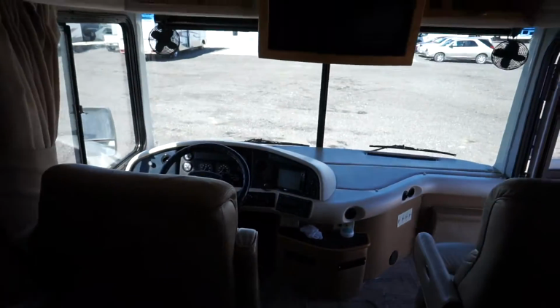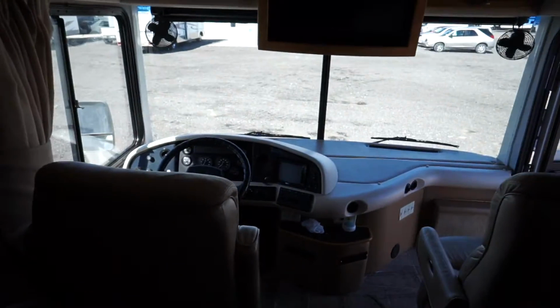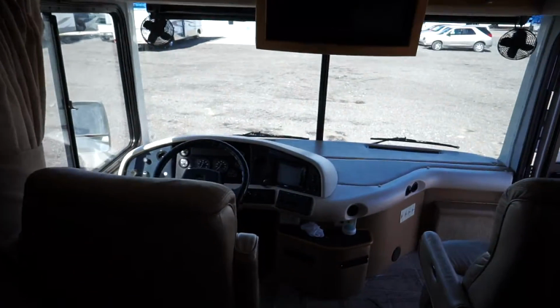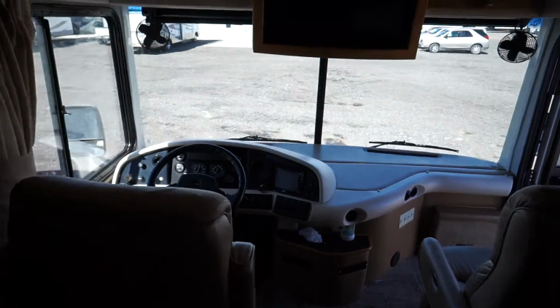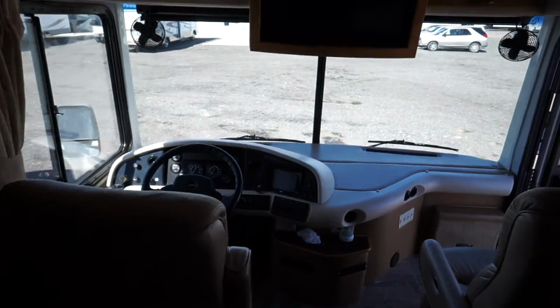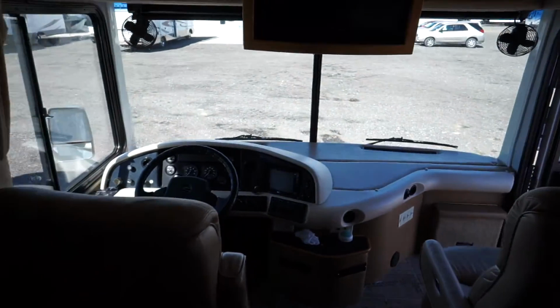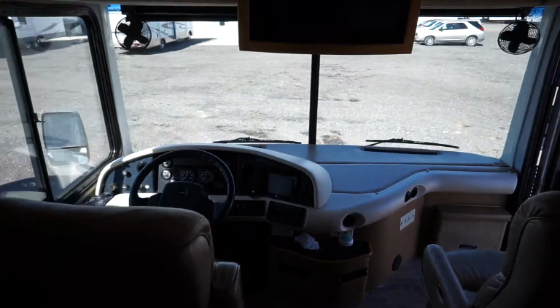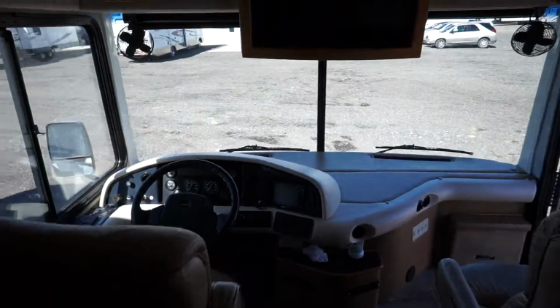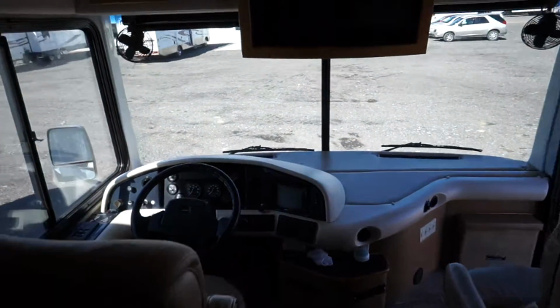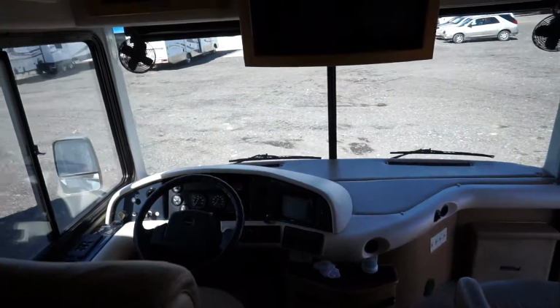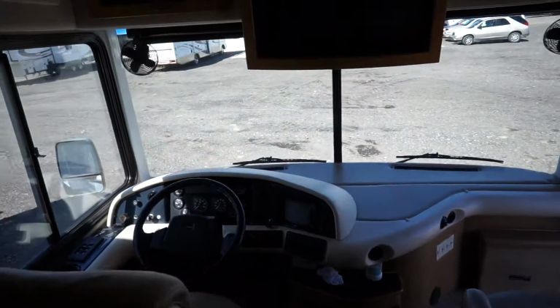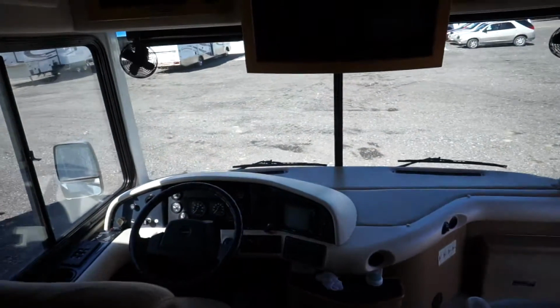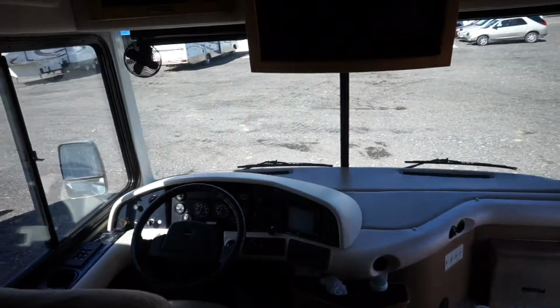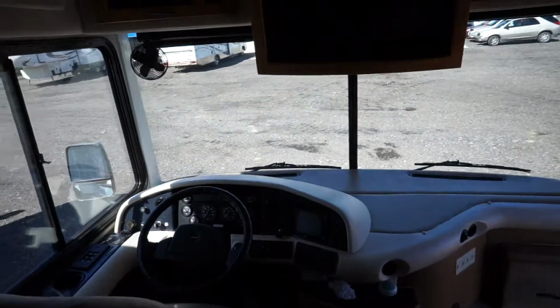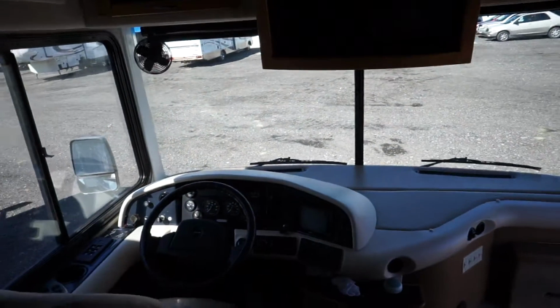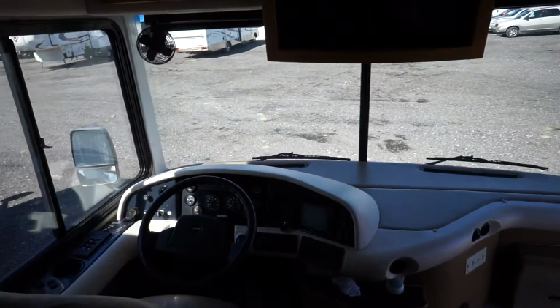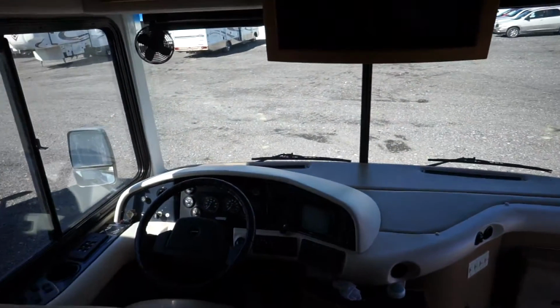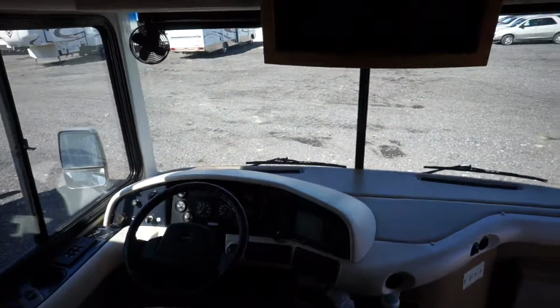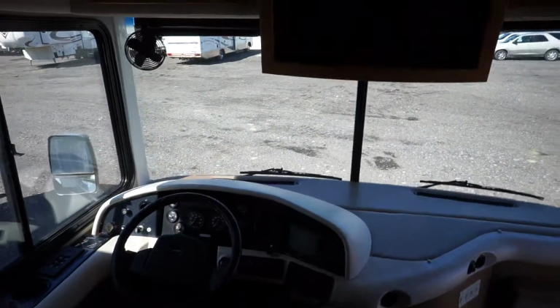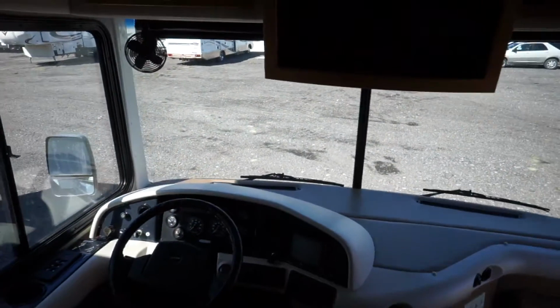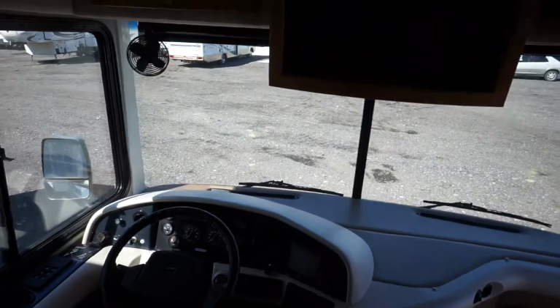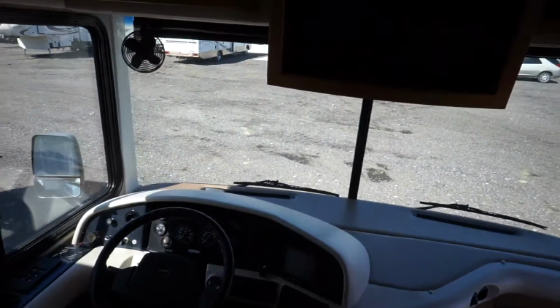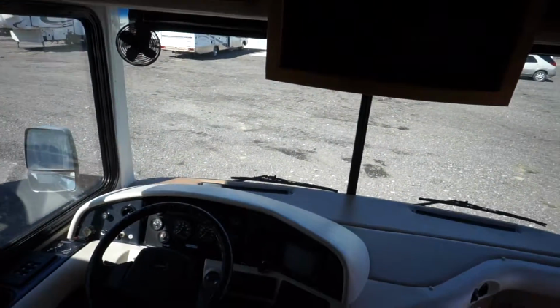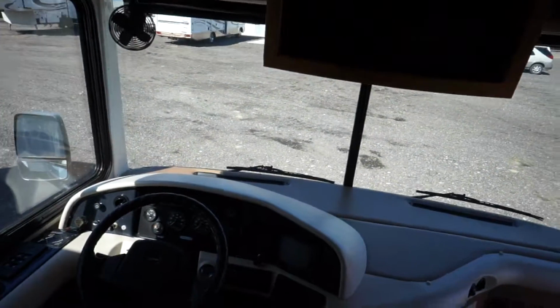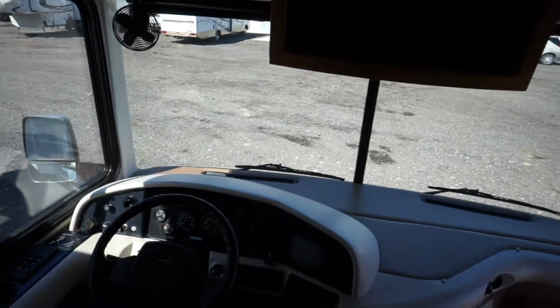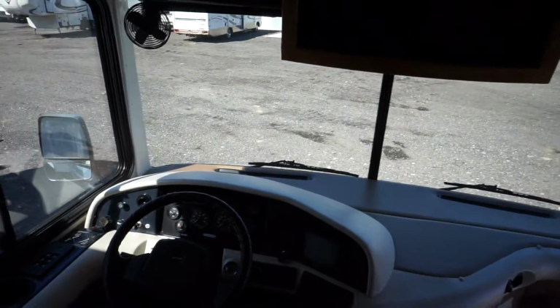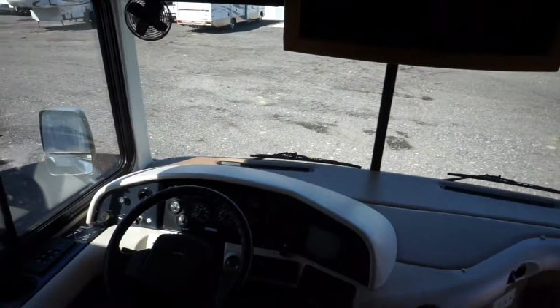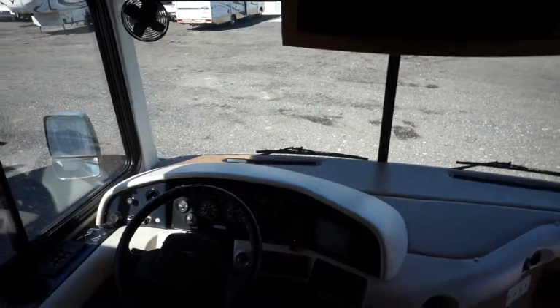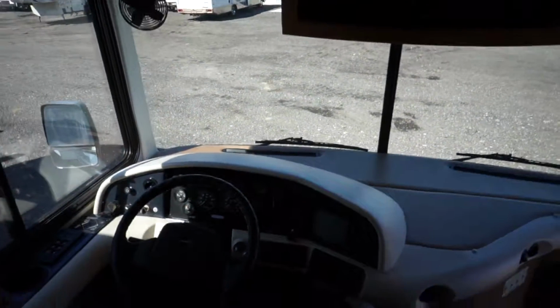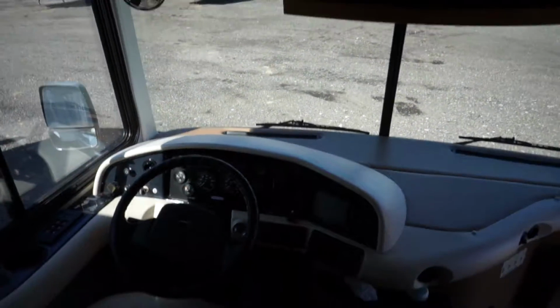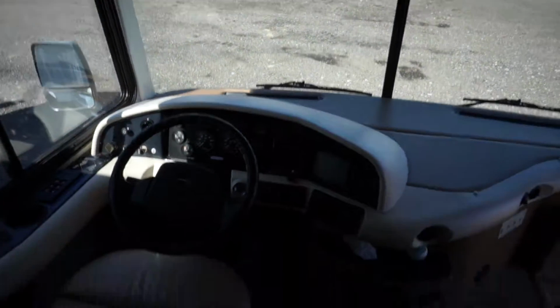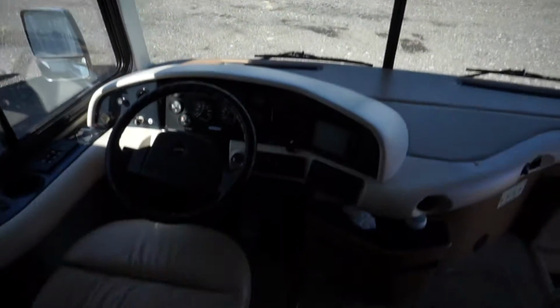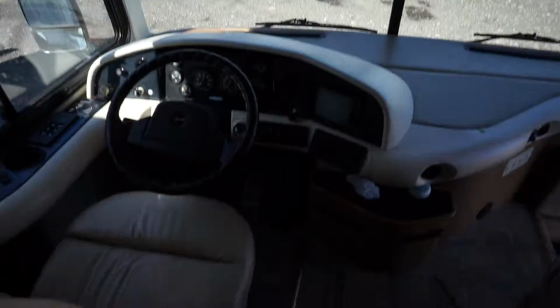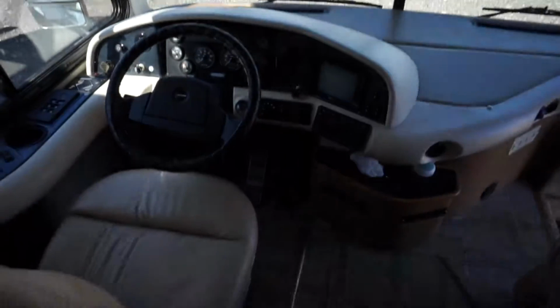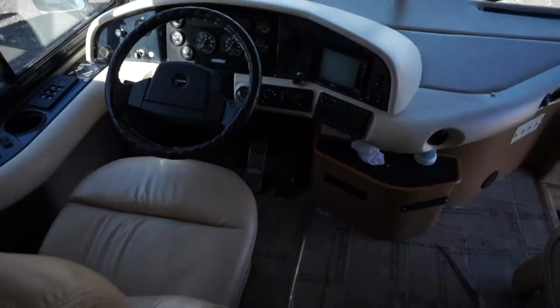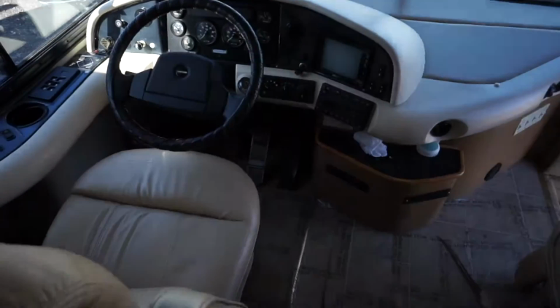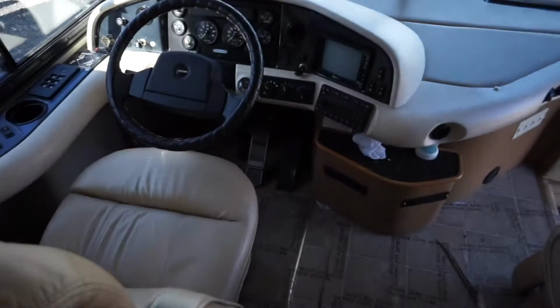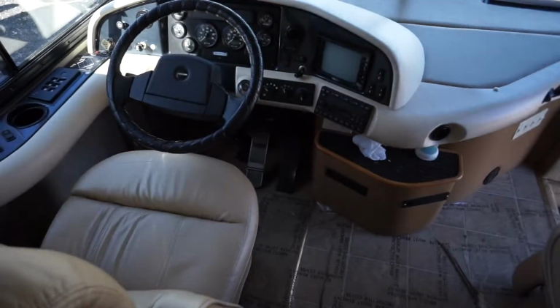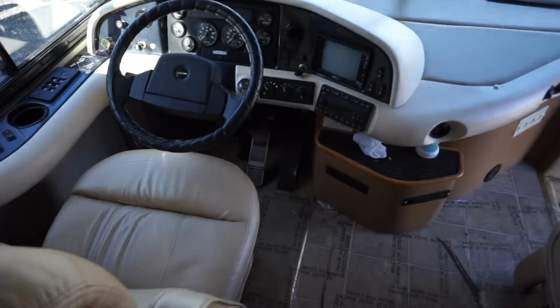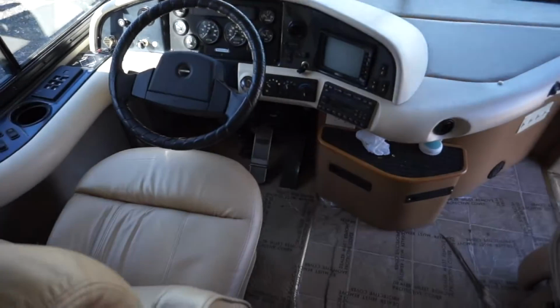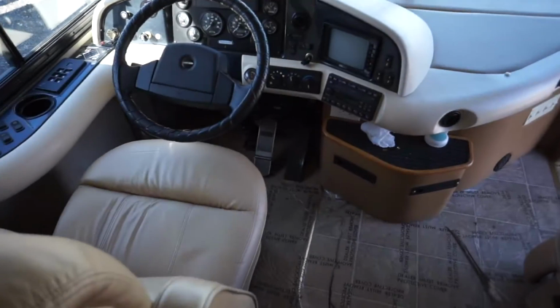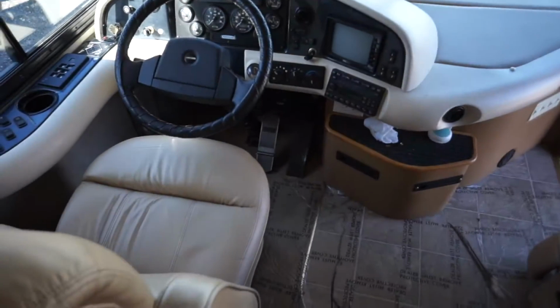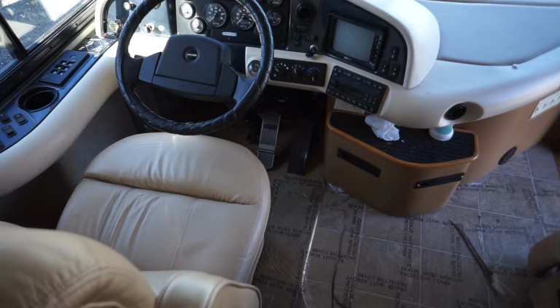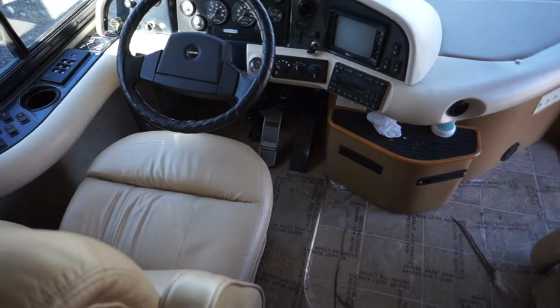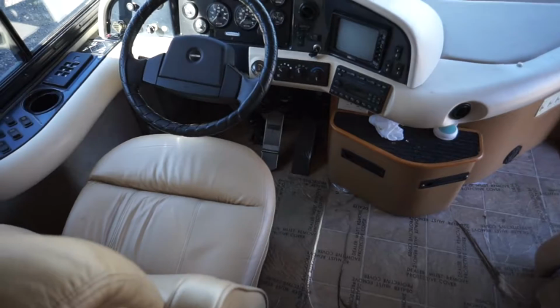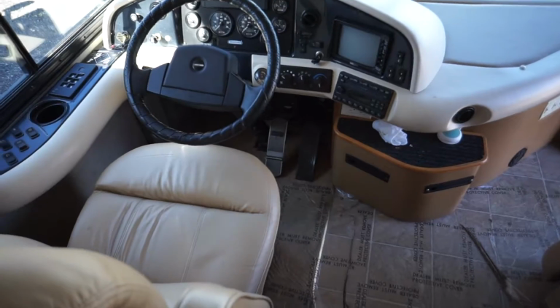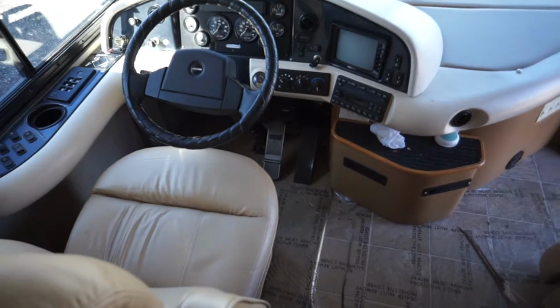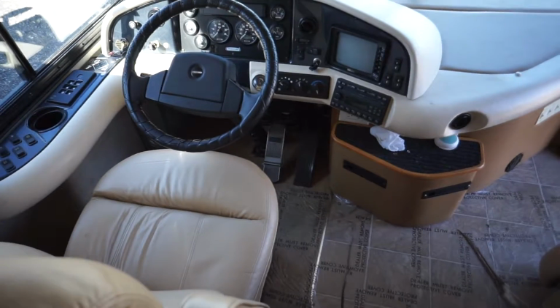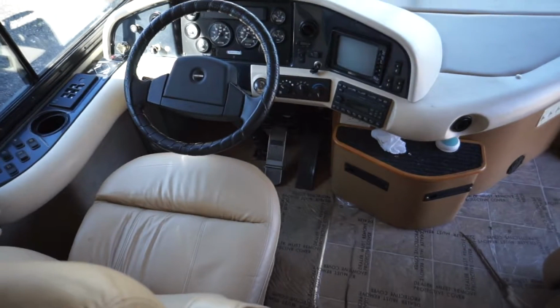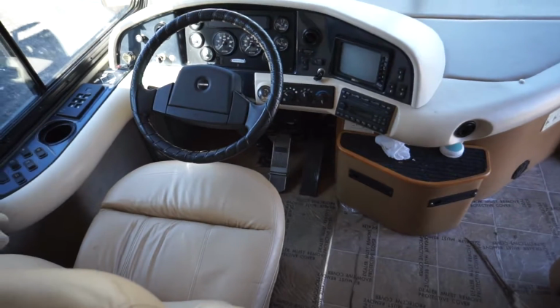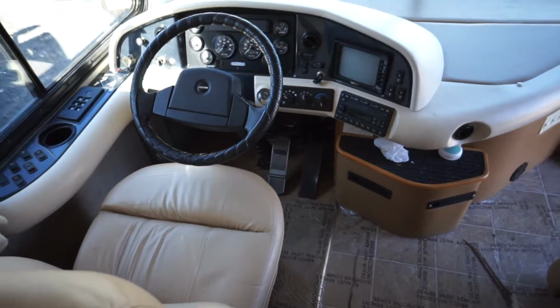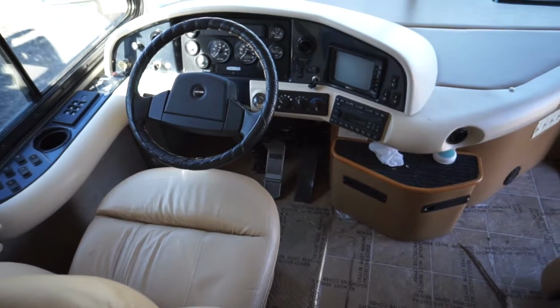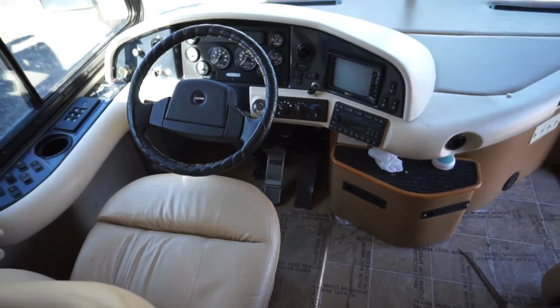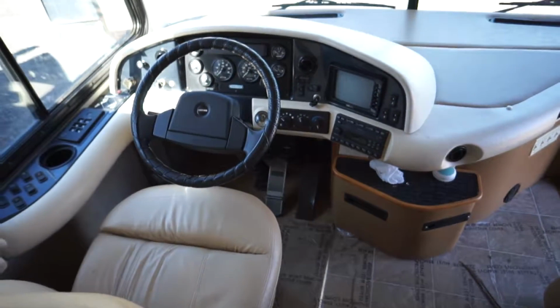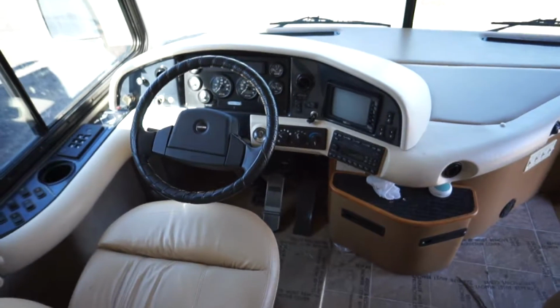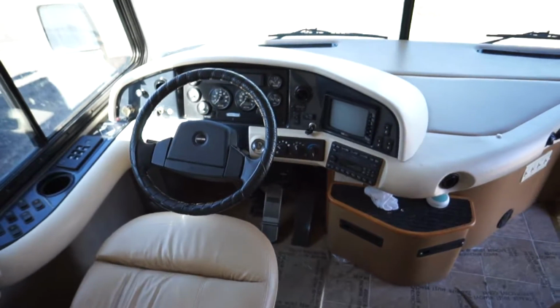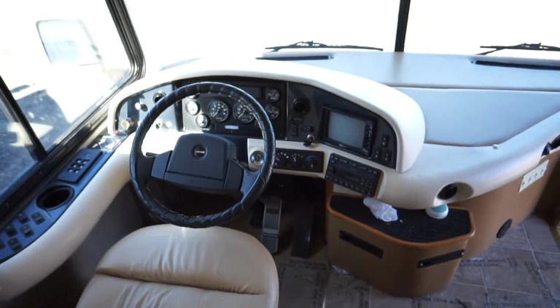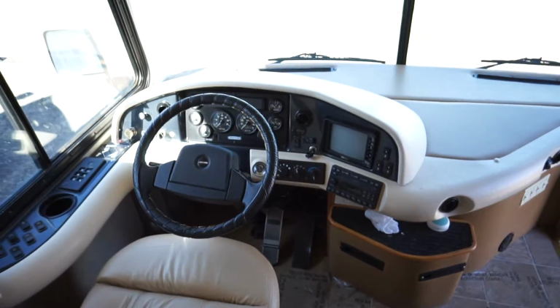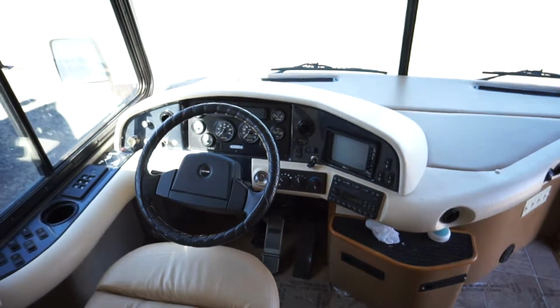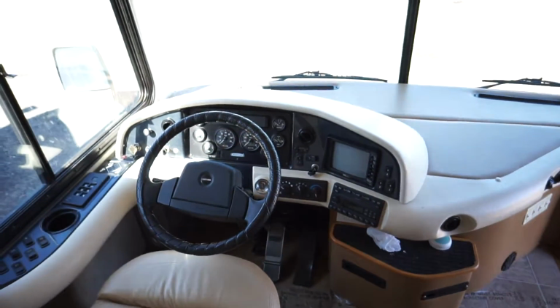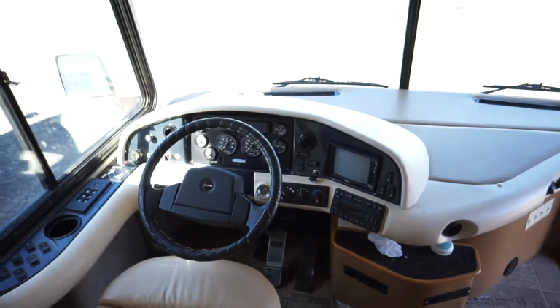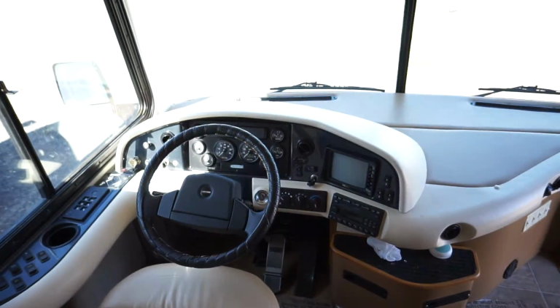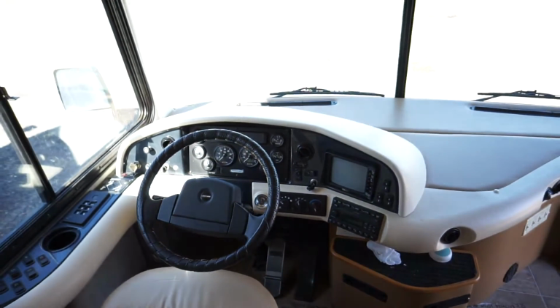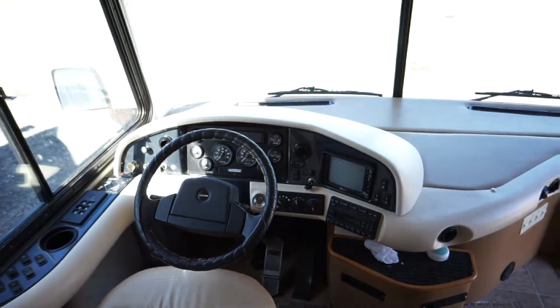Come contact us at Halffield RV and see if this motorhome is one you can drive away.